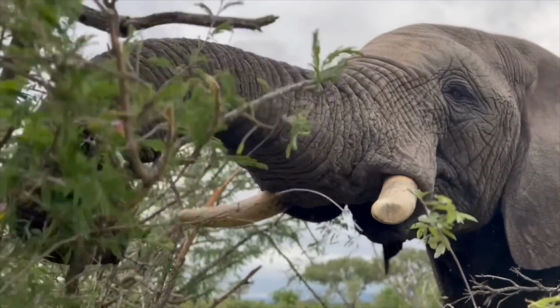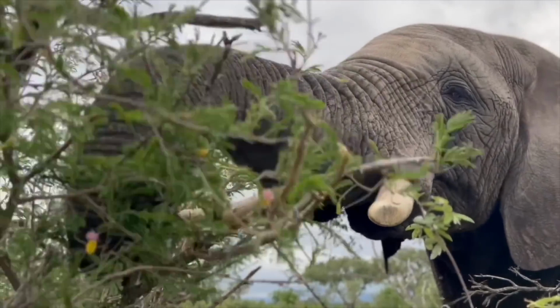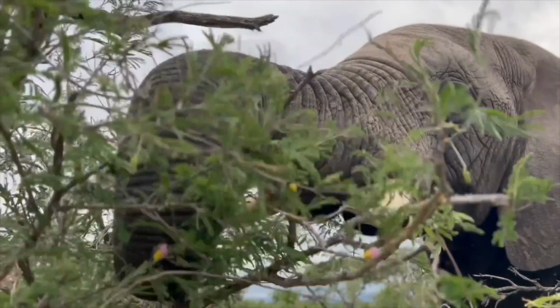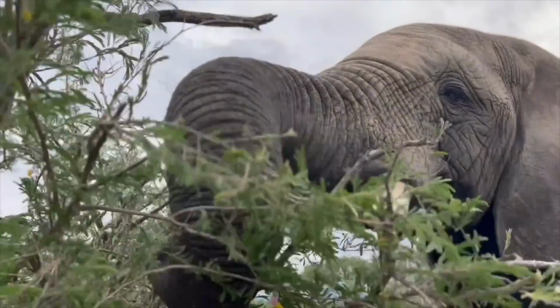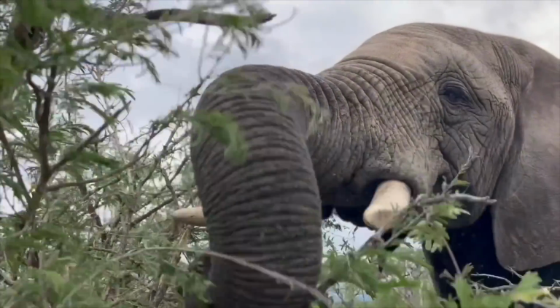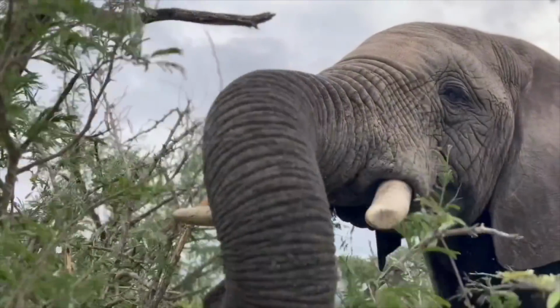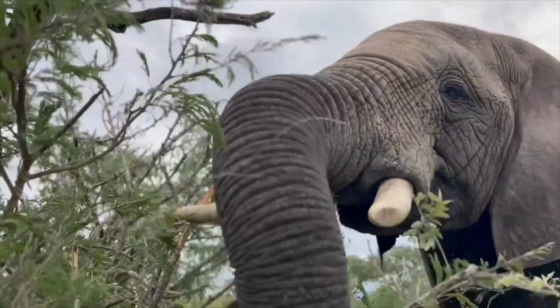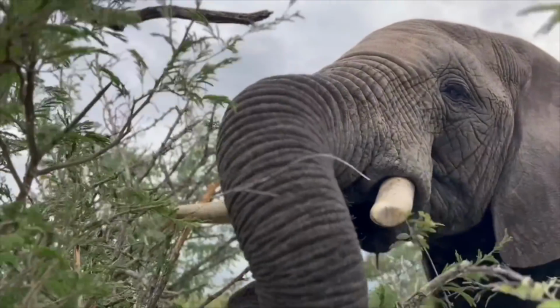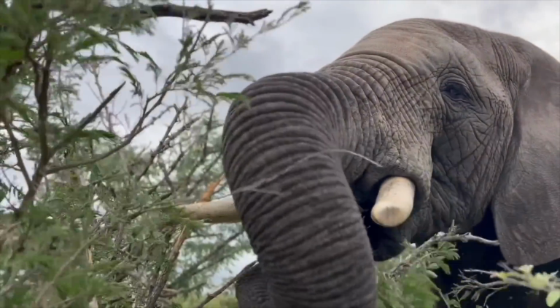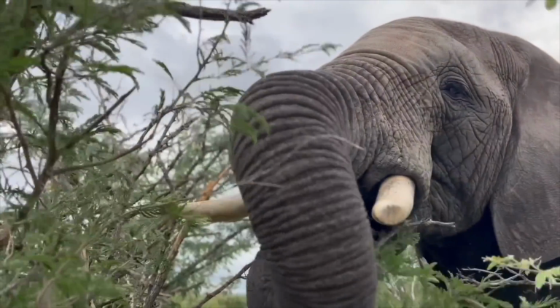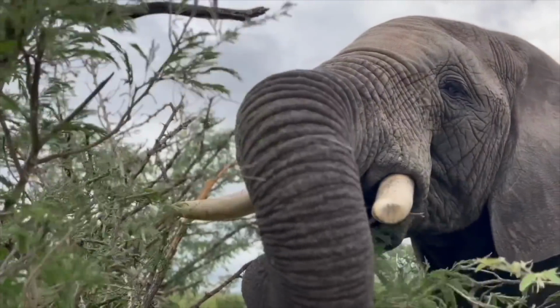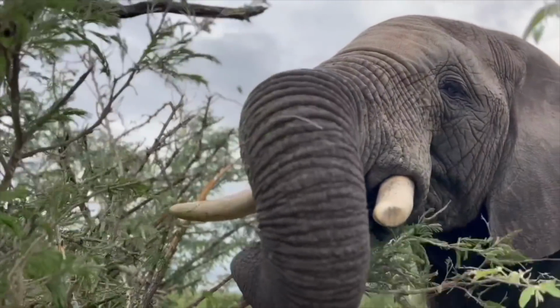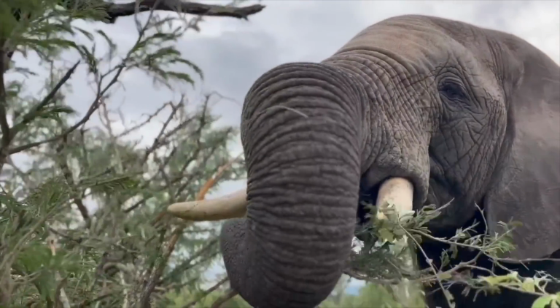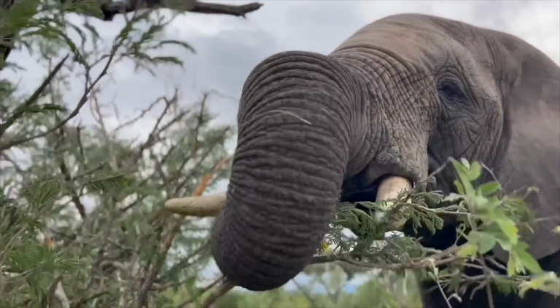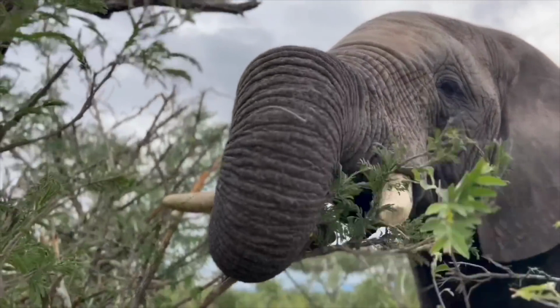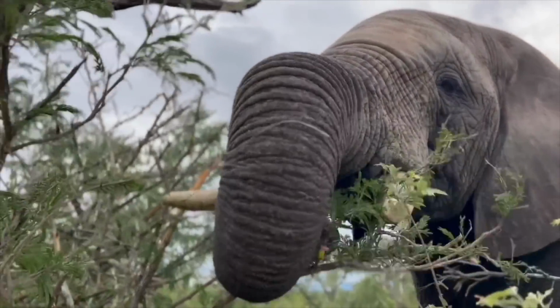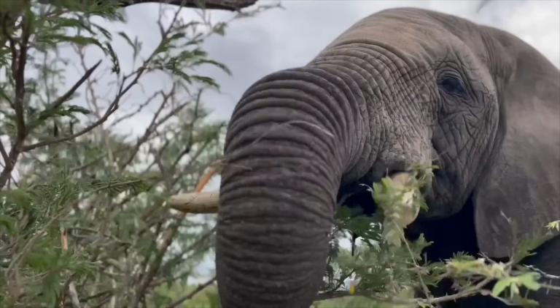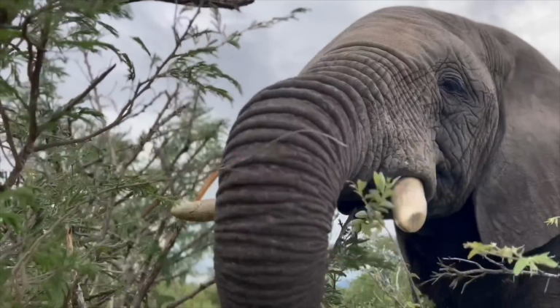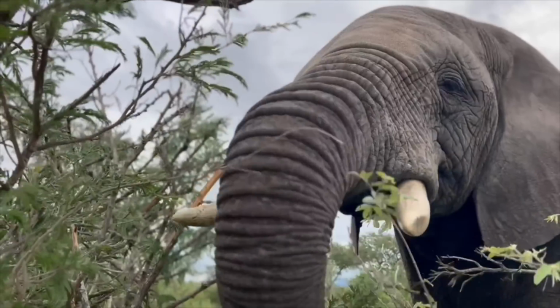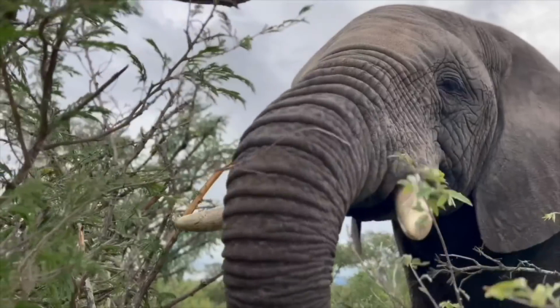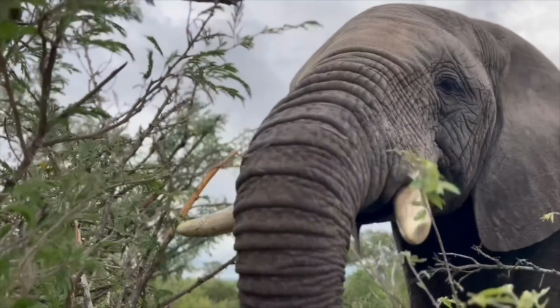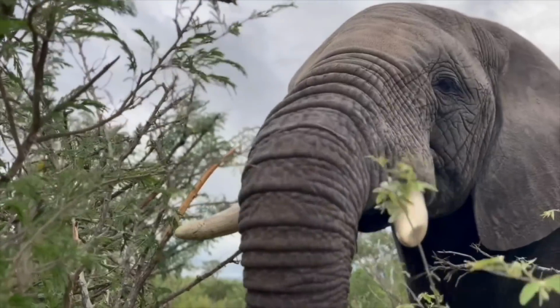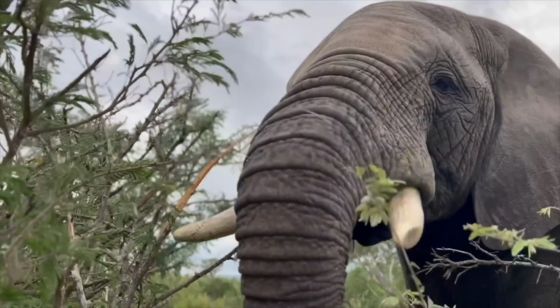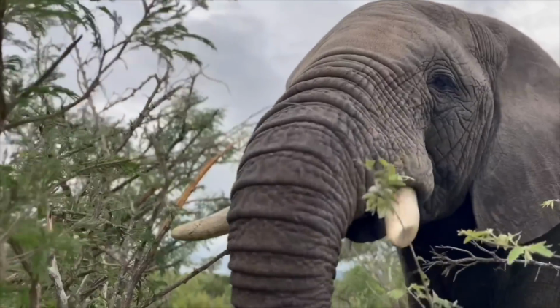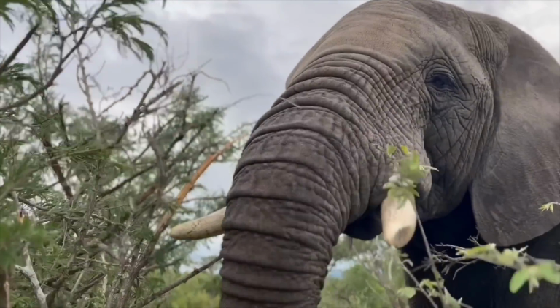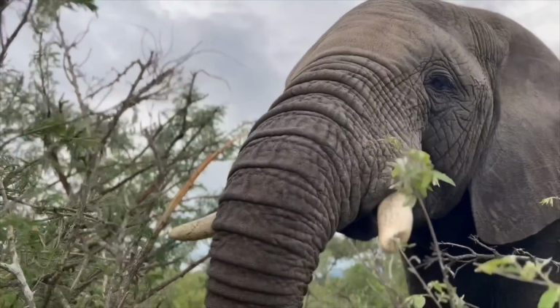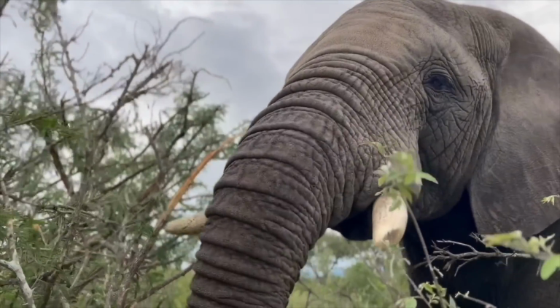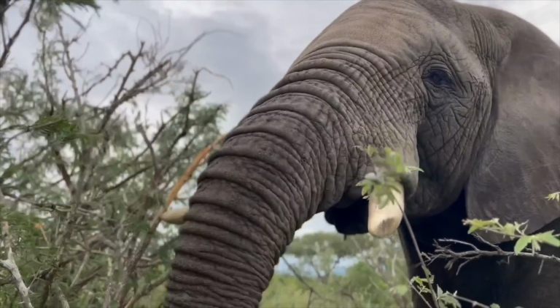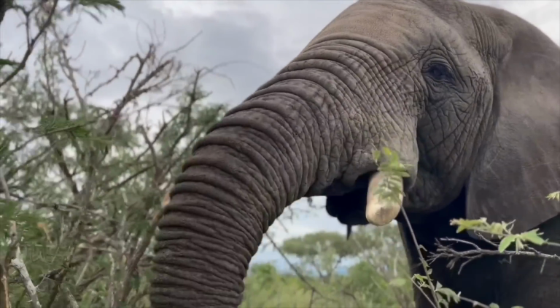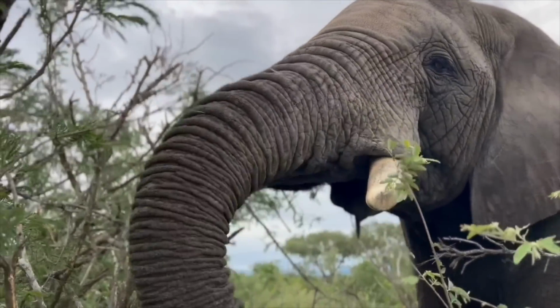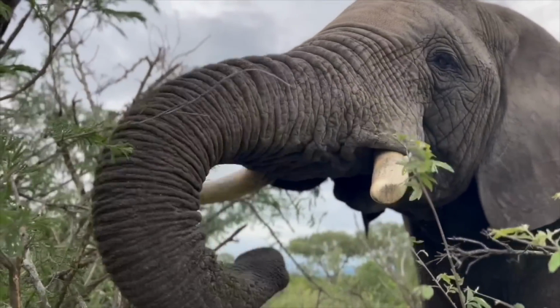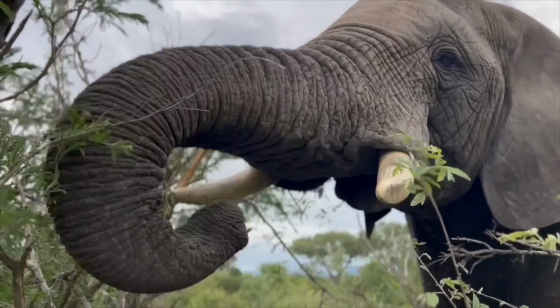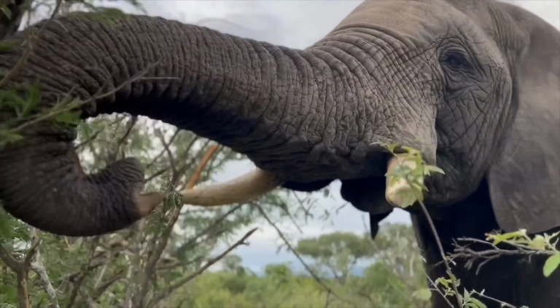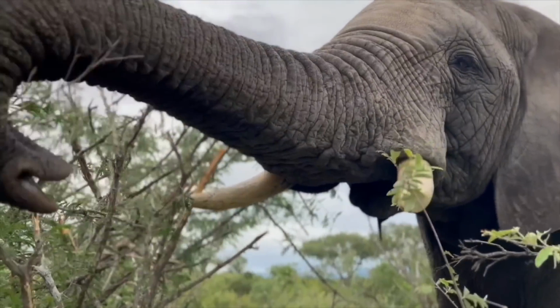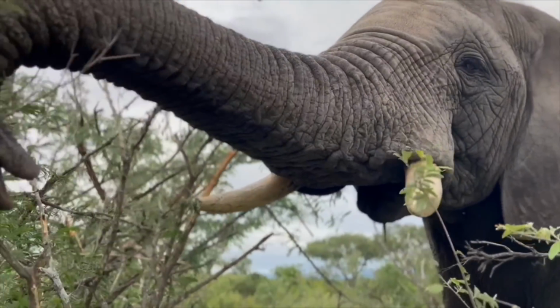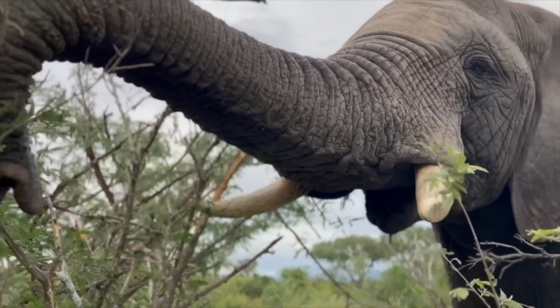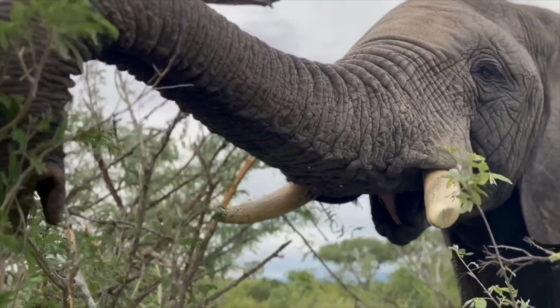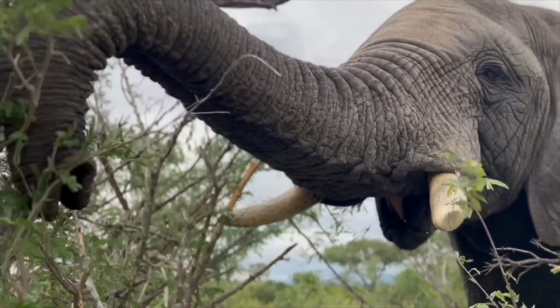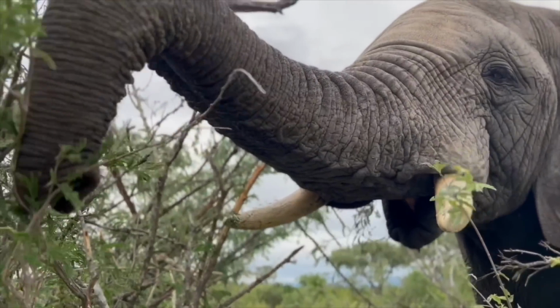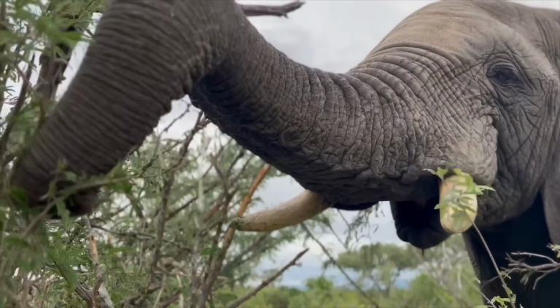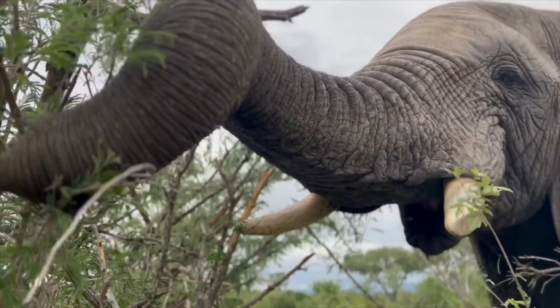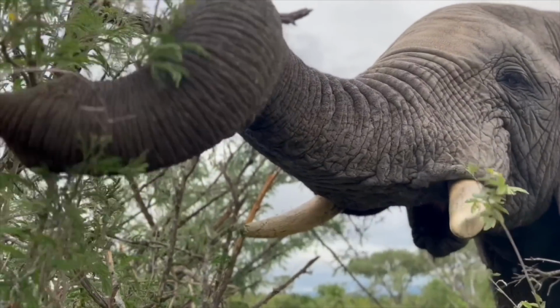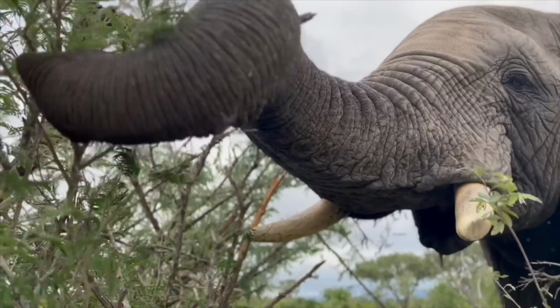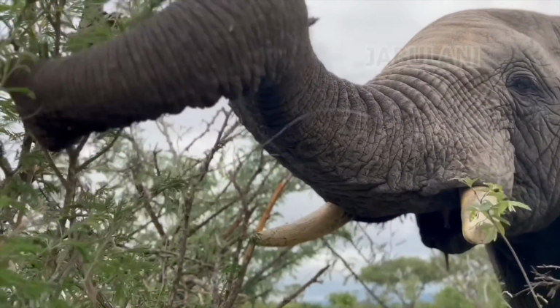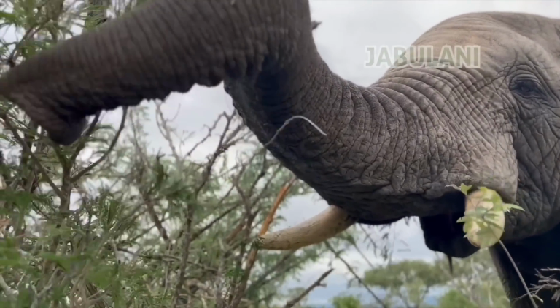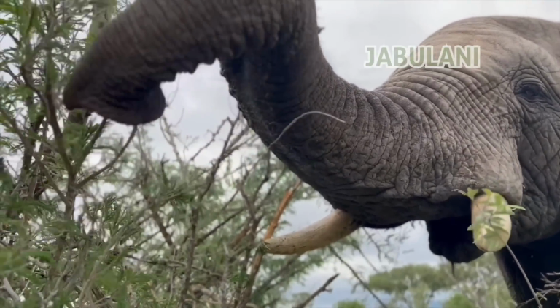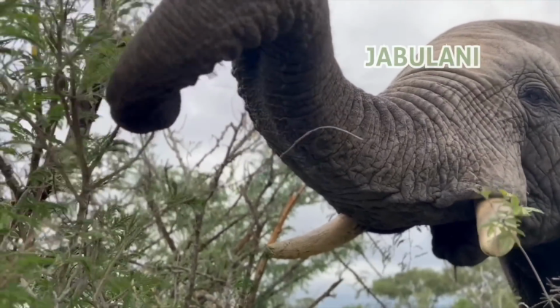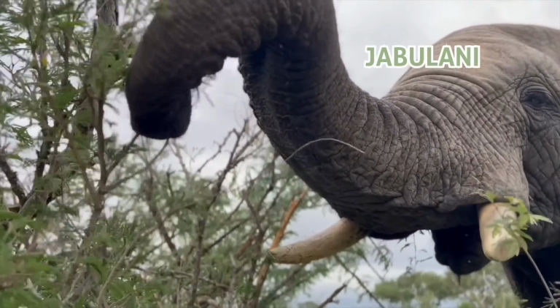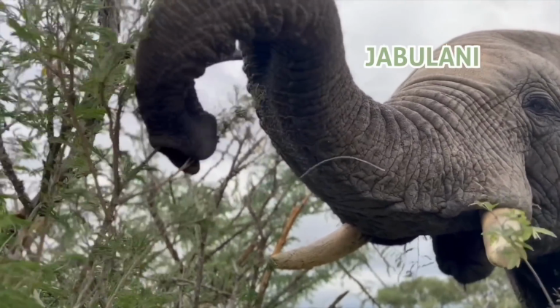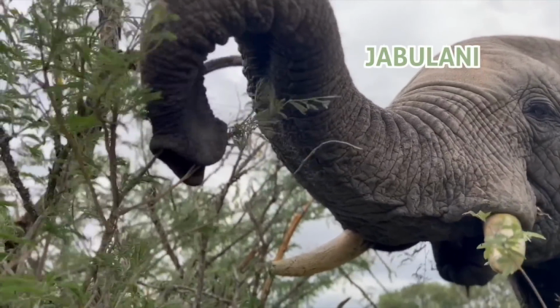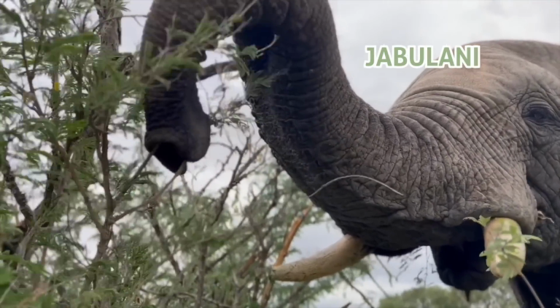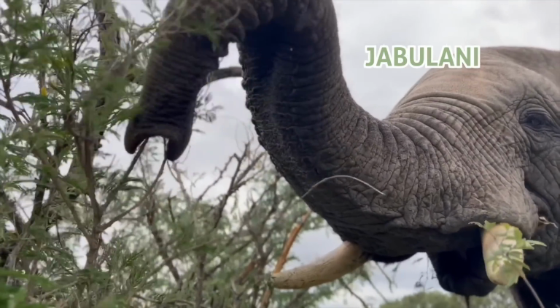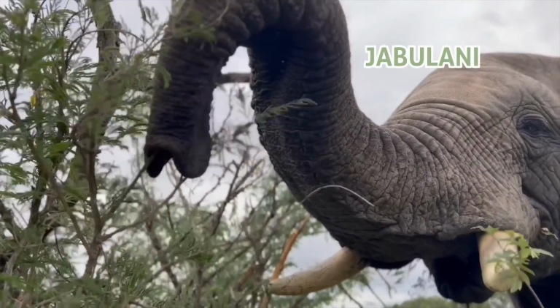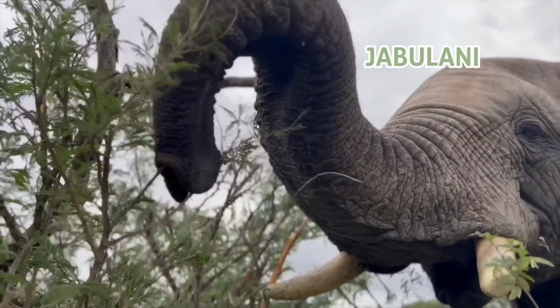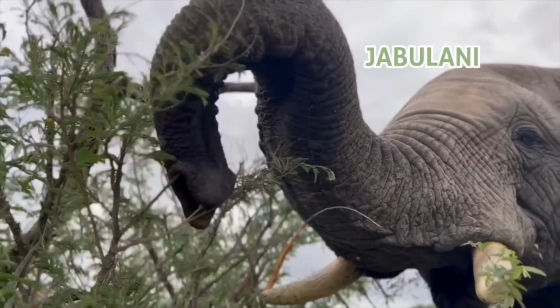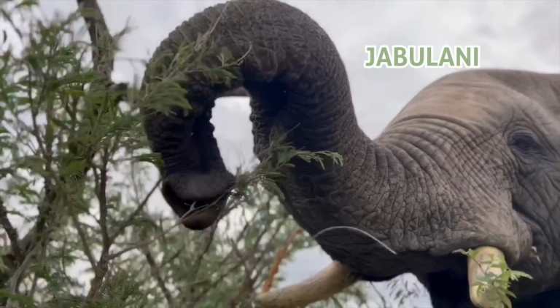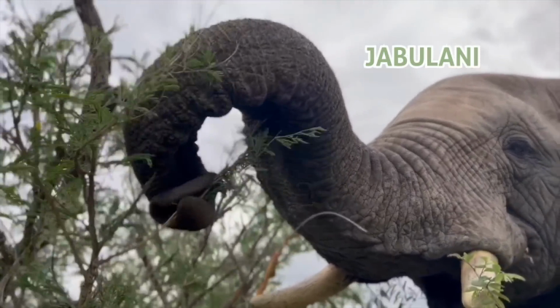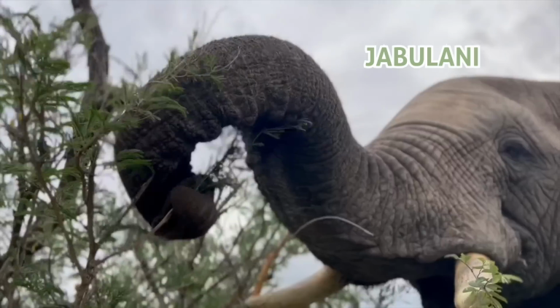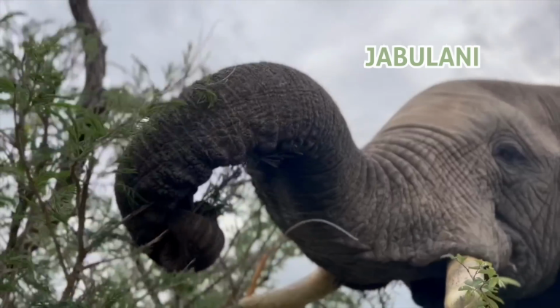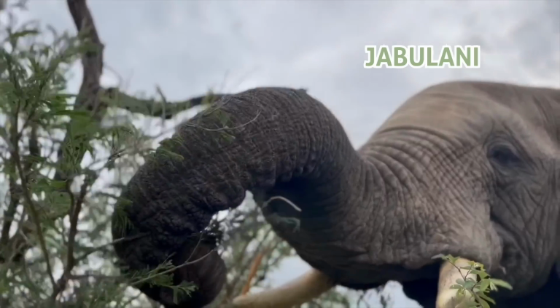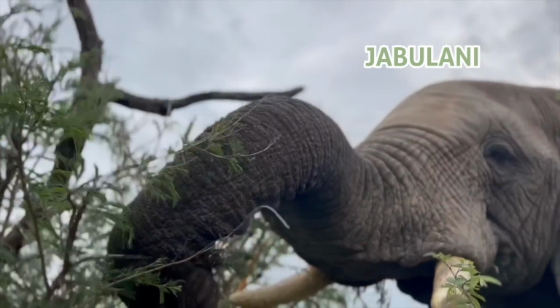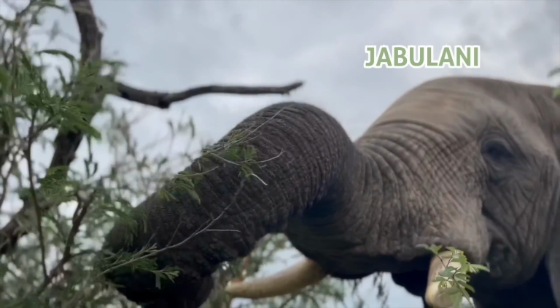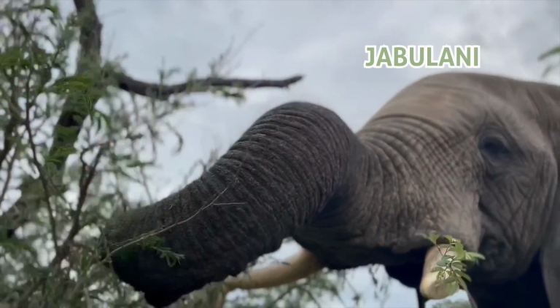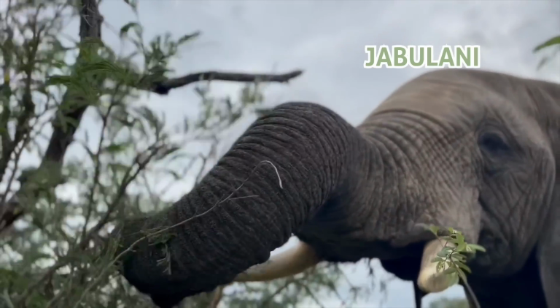So, let's go foraging with a few of the Jabalani-herd elephants as we browse through some examples of these two behaviours in action.